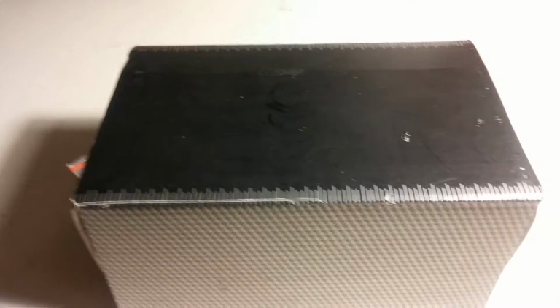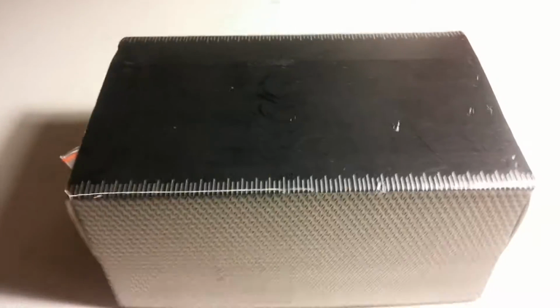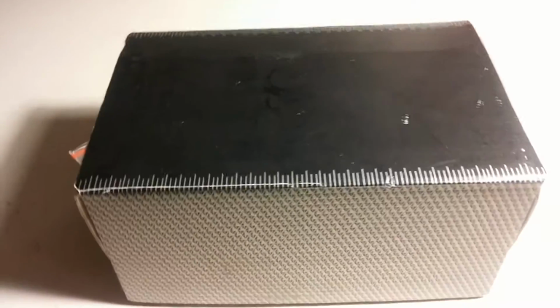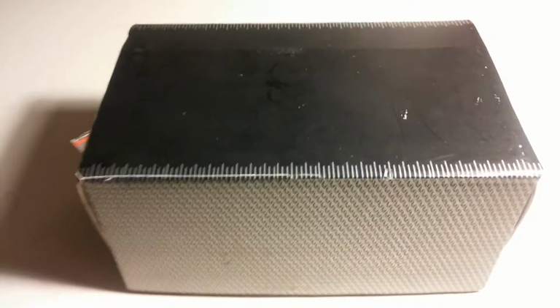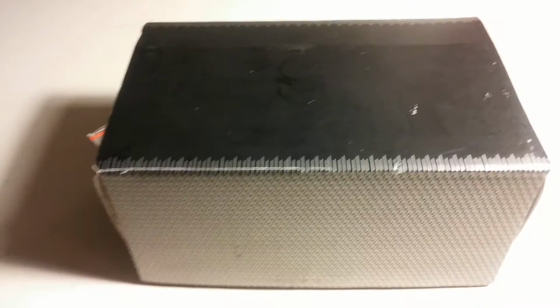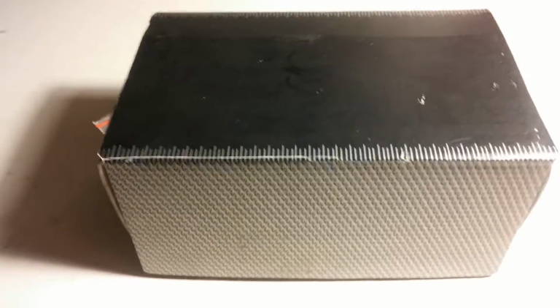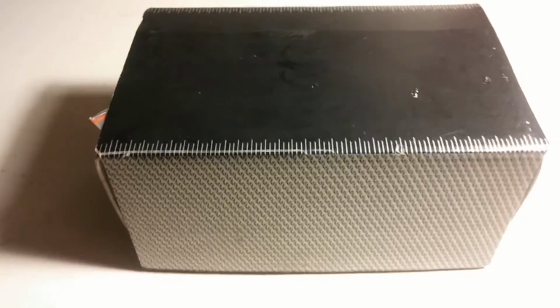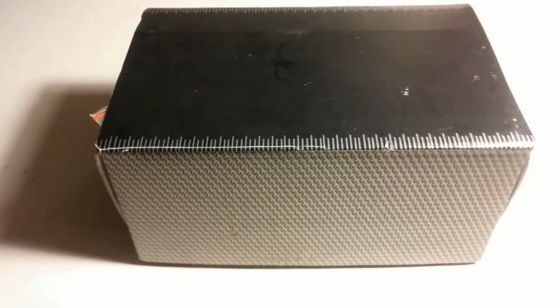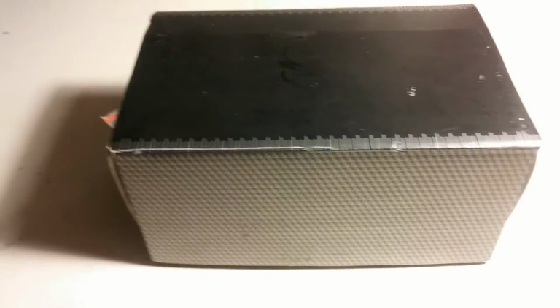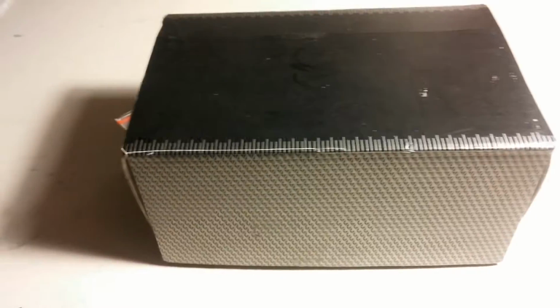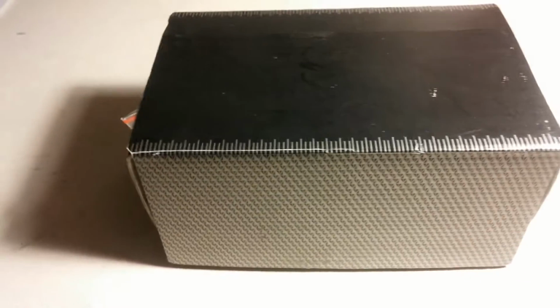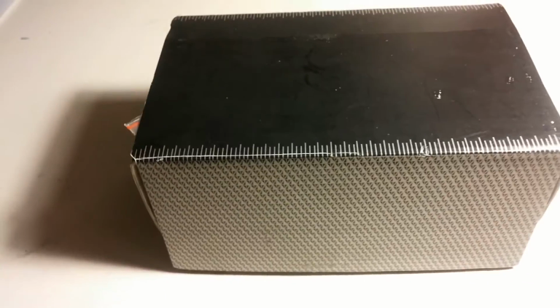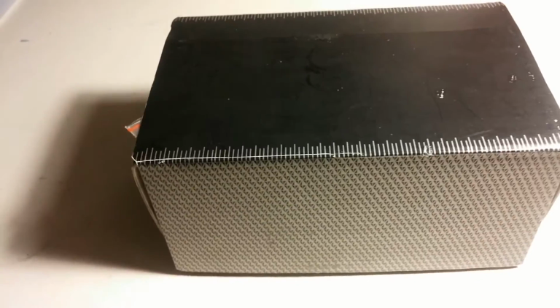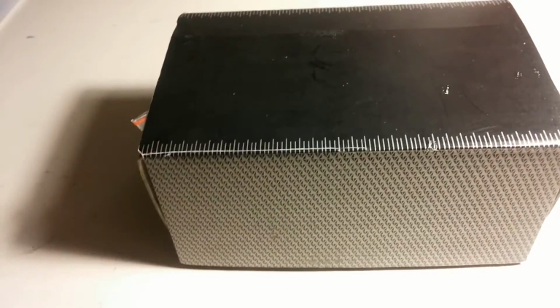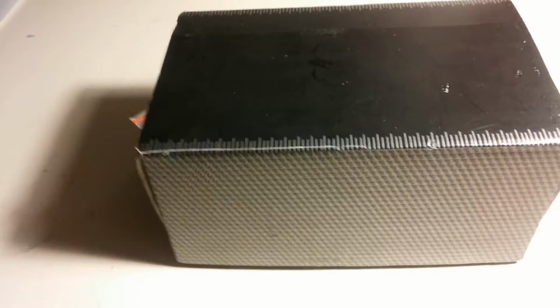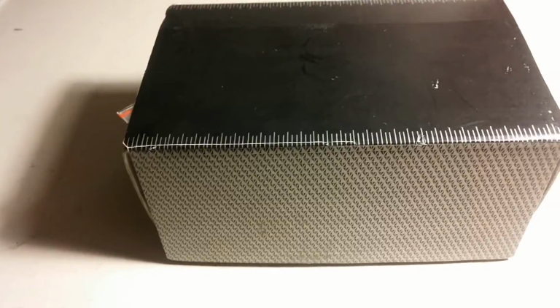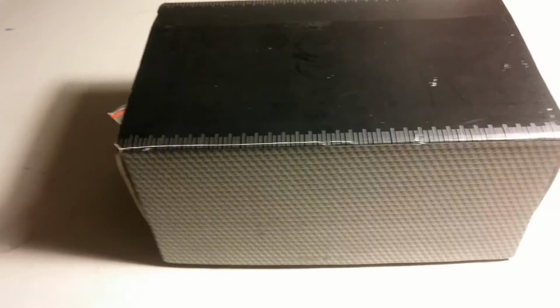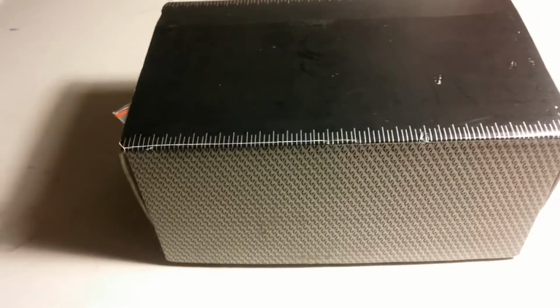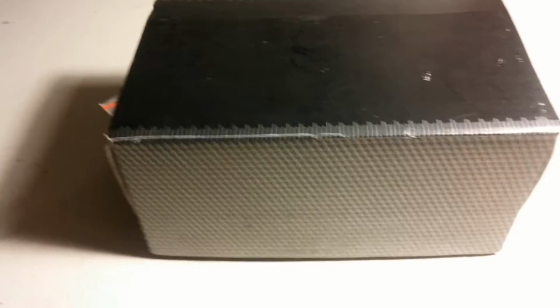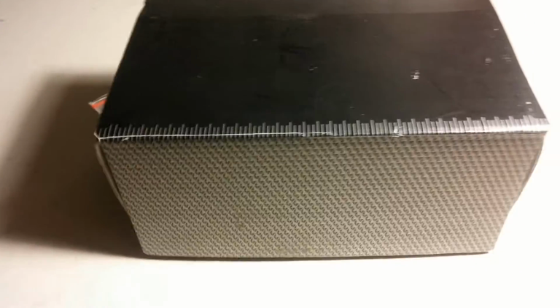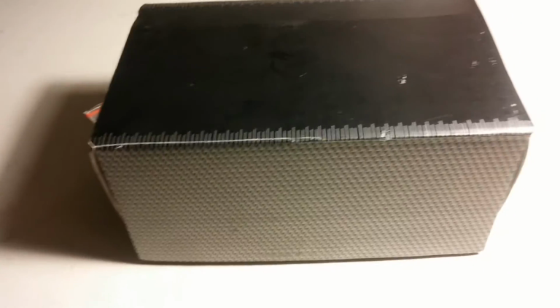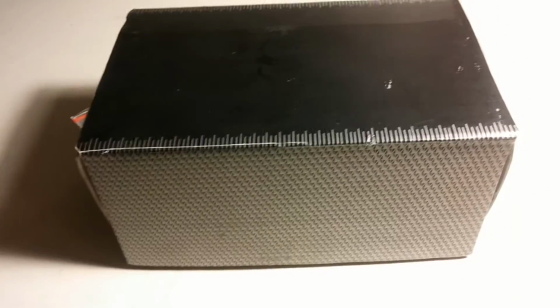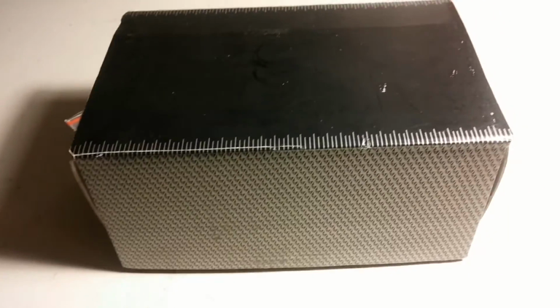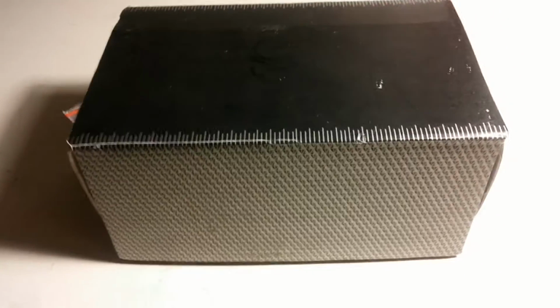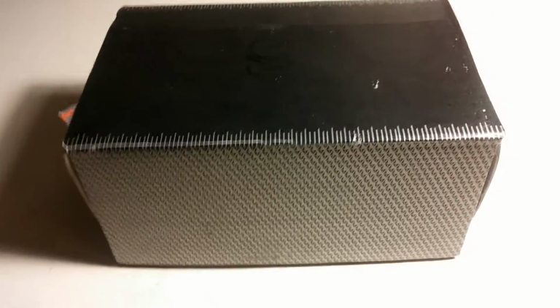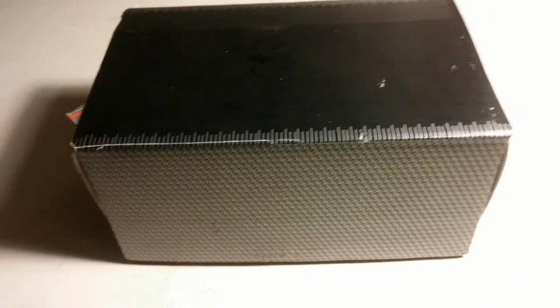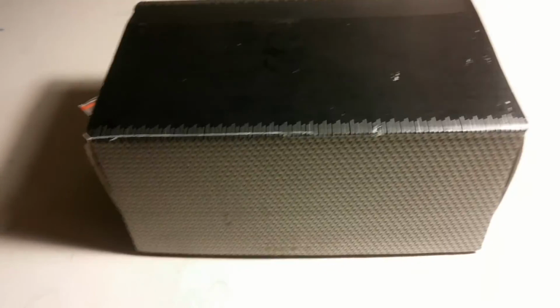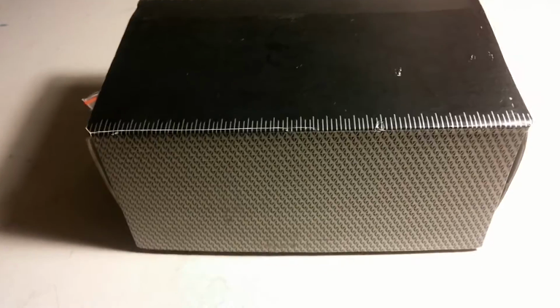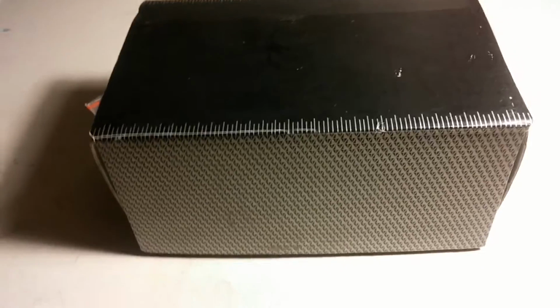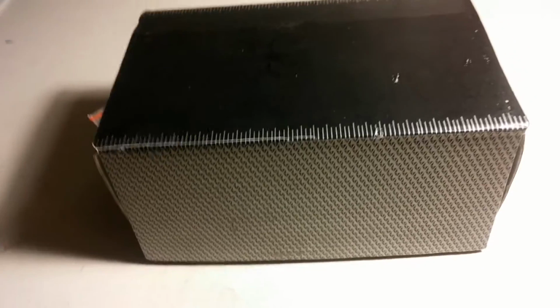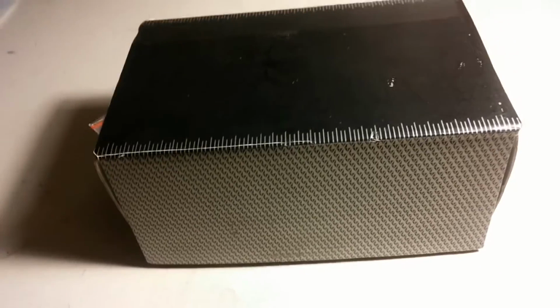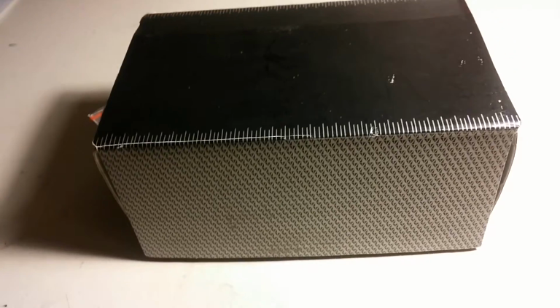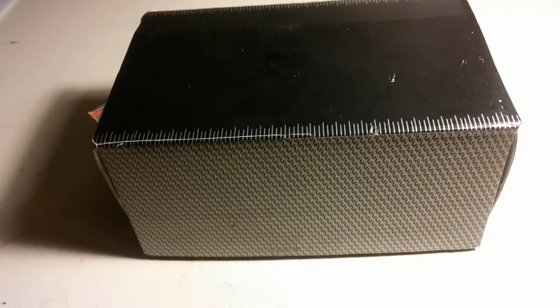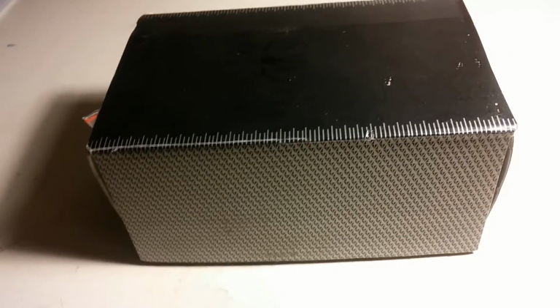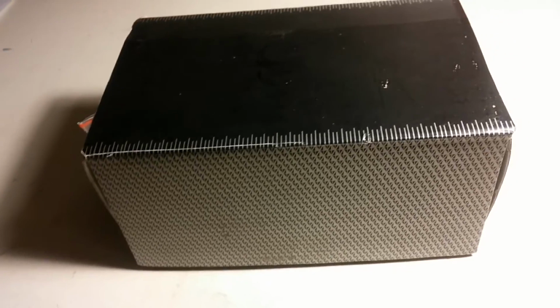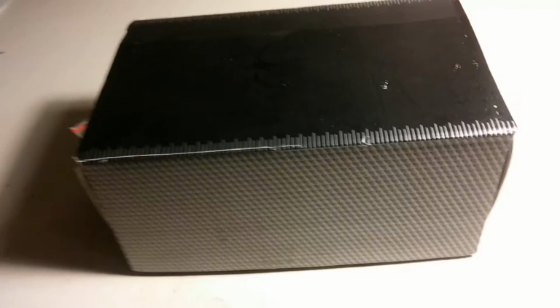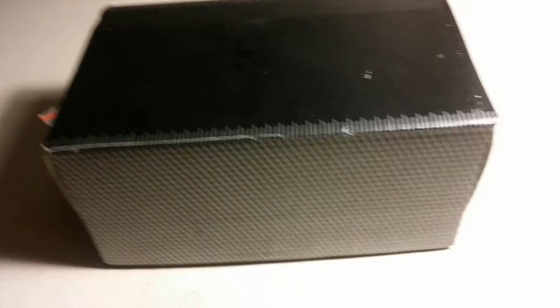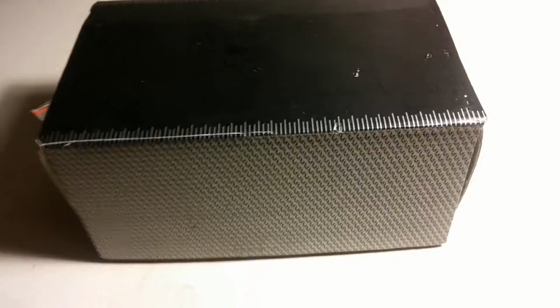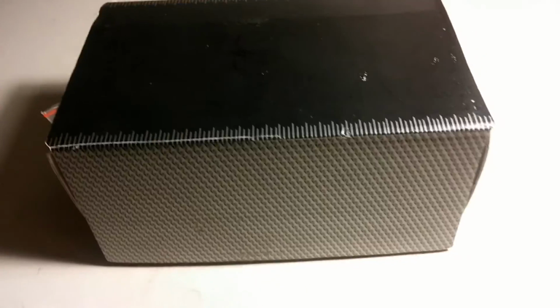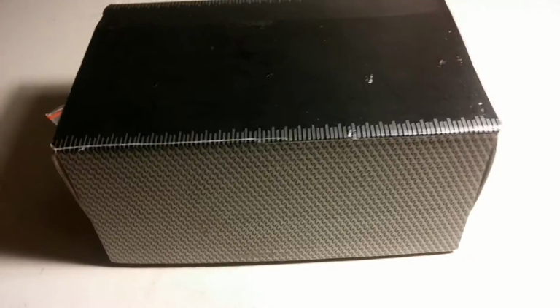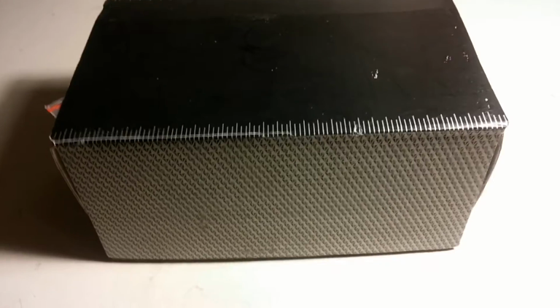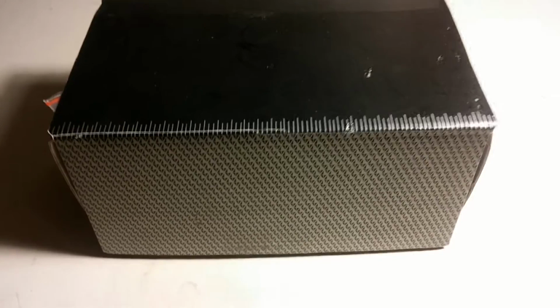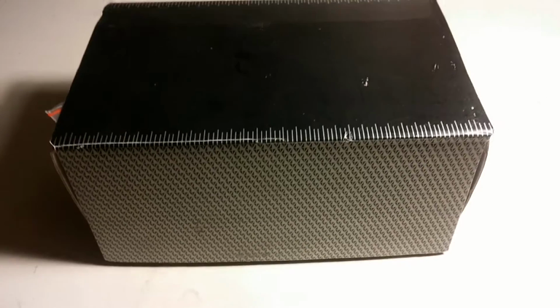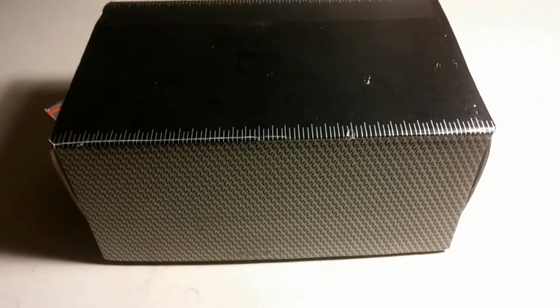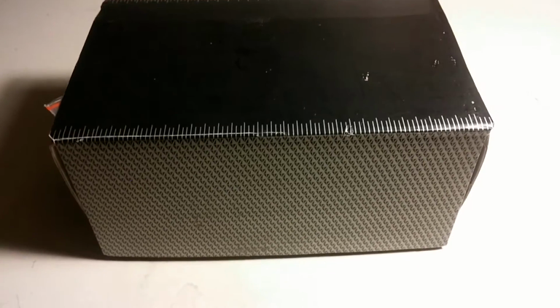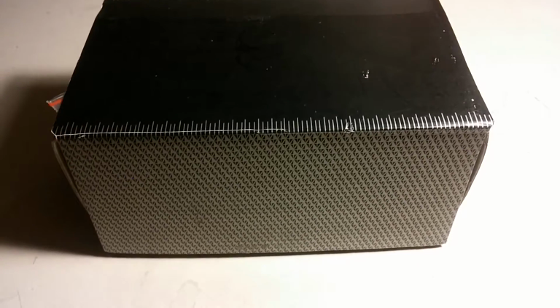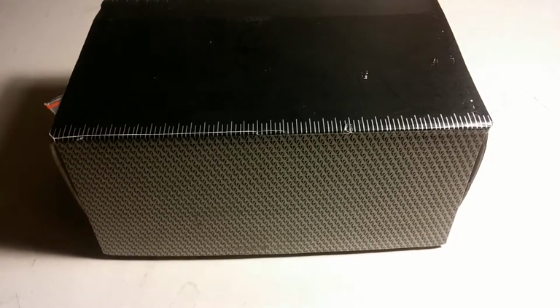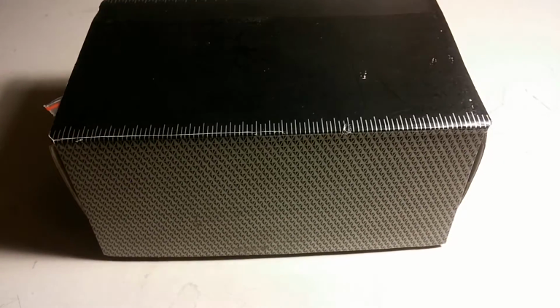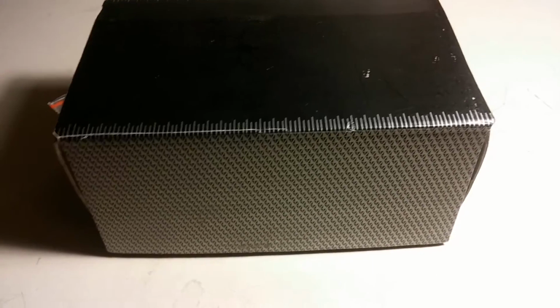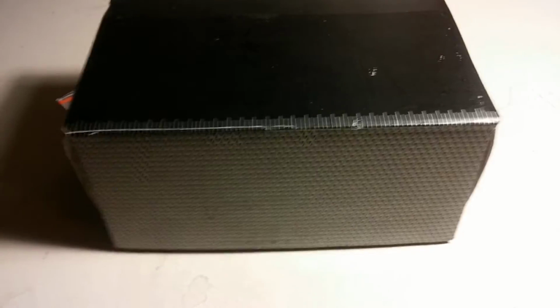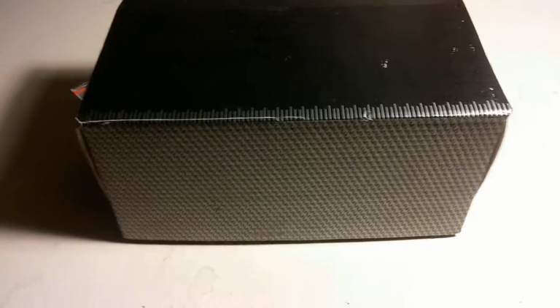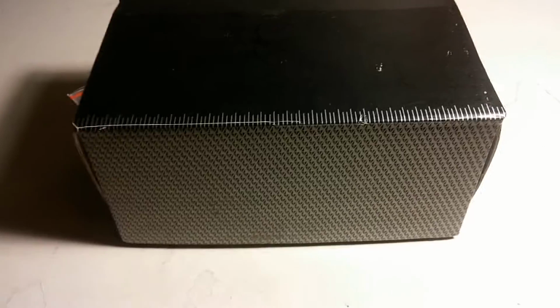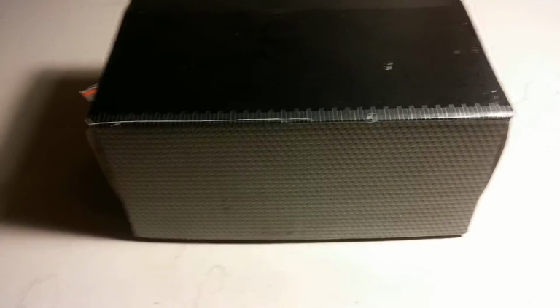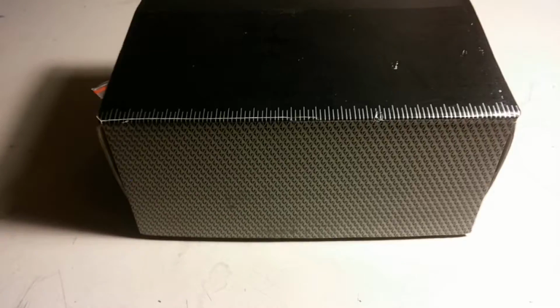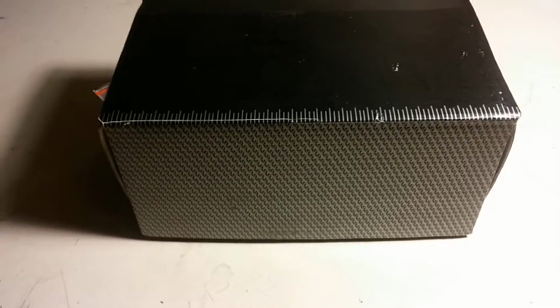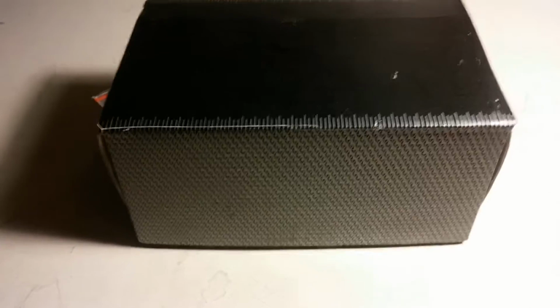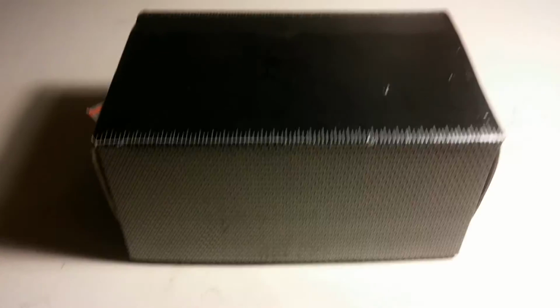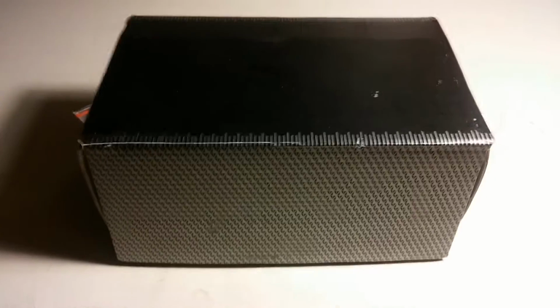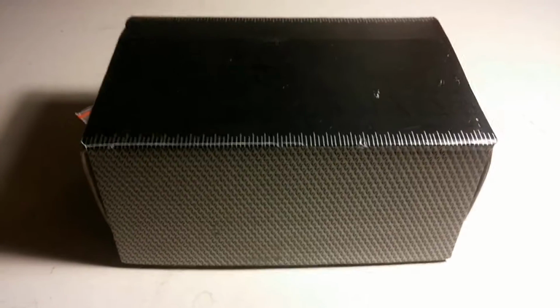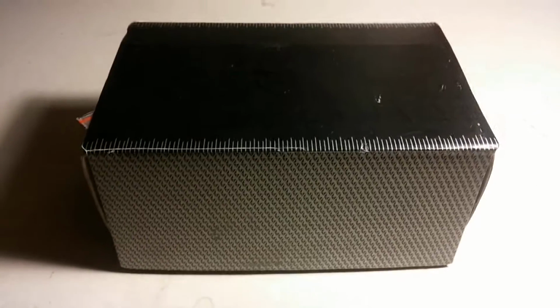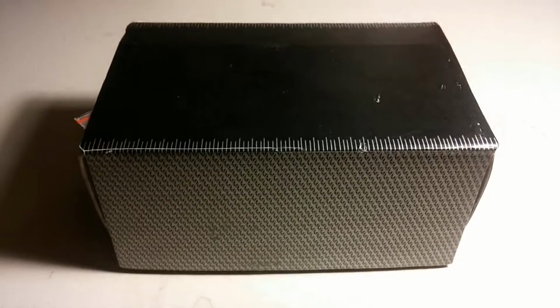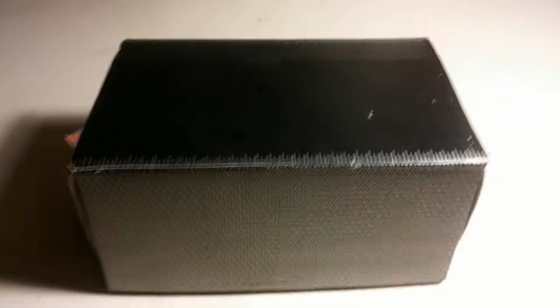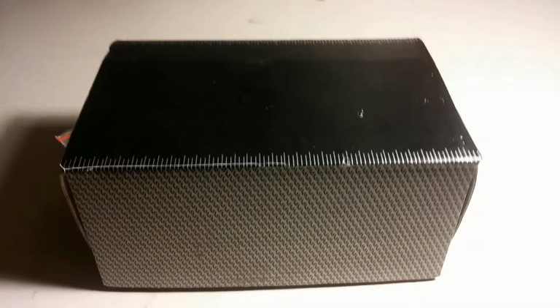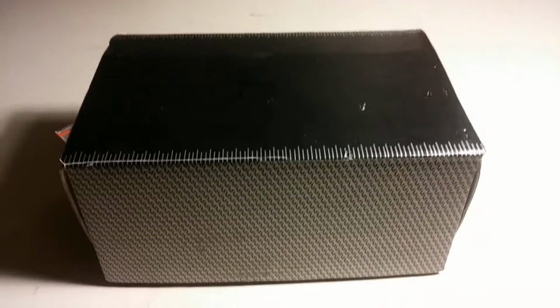Hey, this is Coop, Call Sign Juice Box from Insidious Kansas Airsoft, doing a review today on a Replica EOTech.